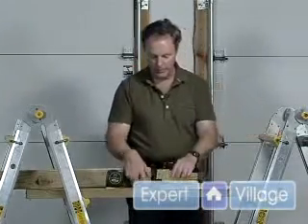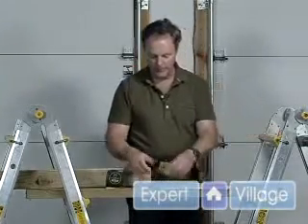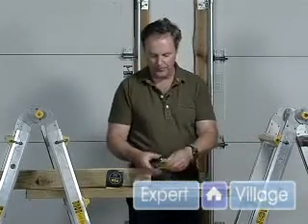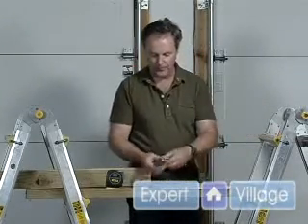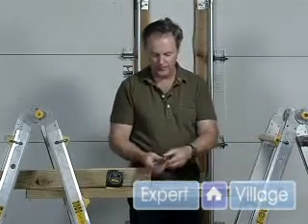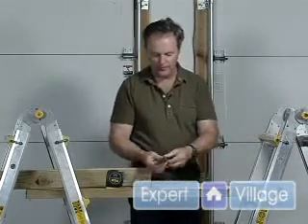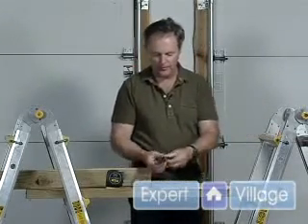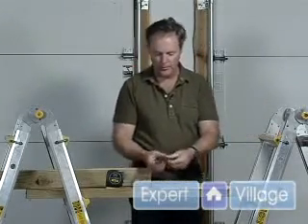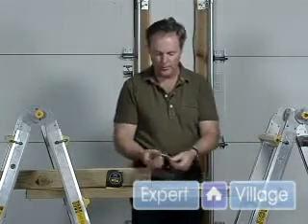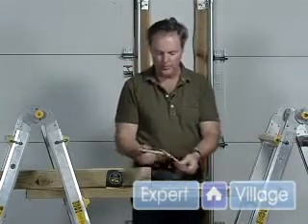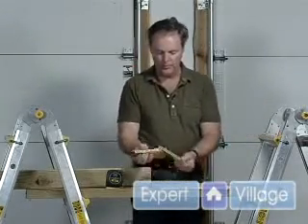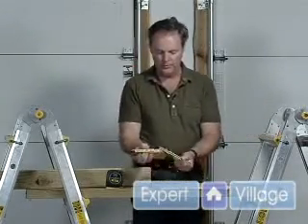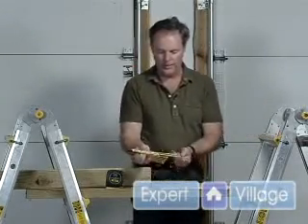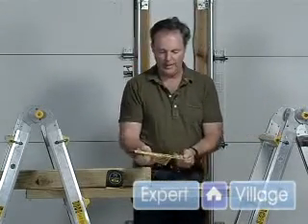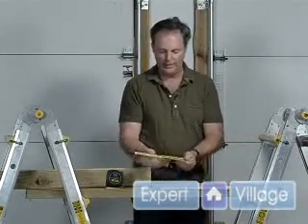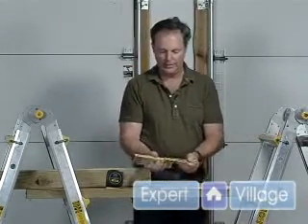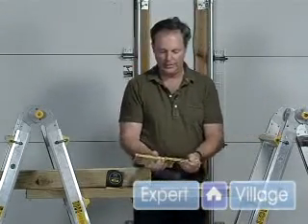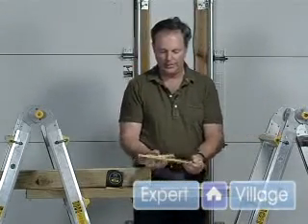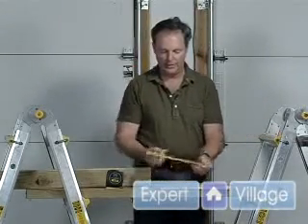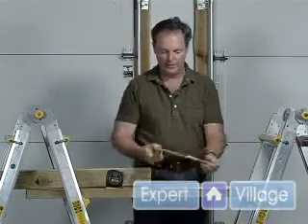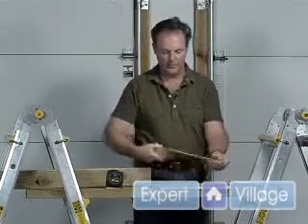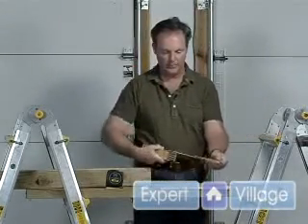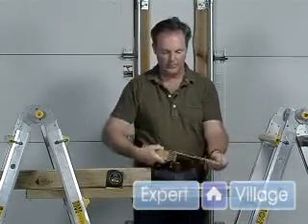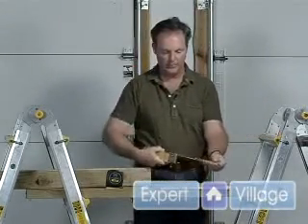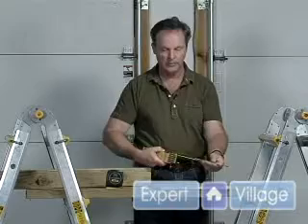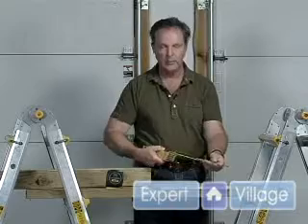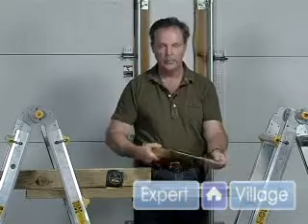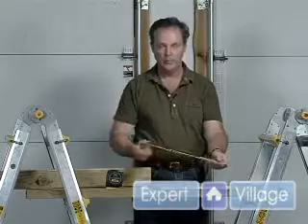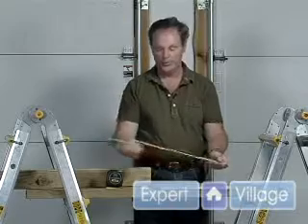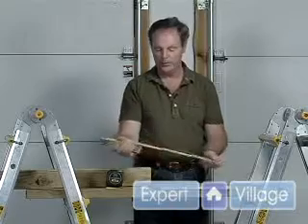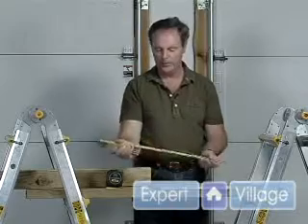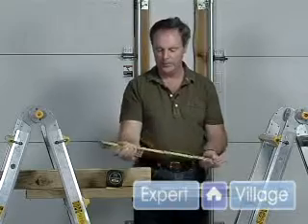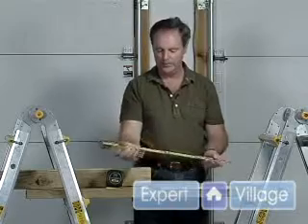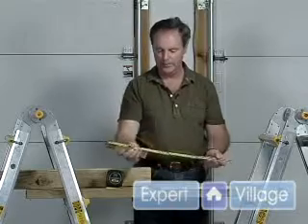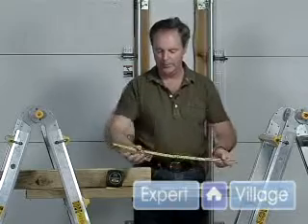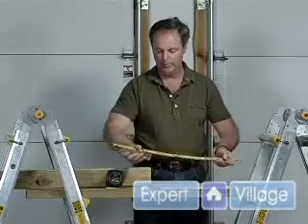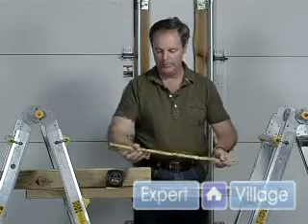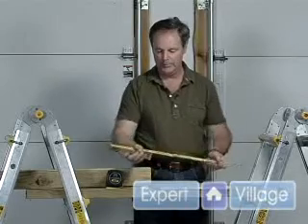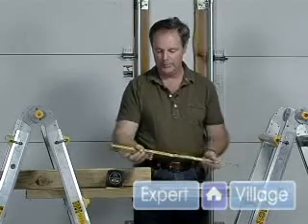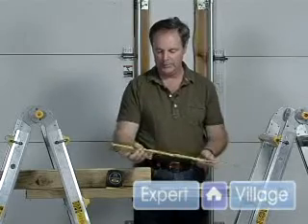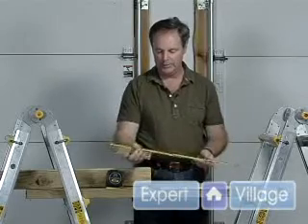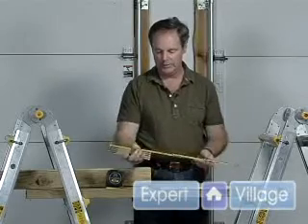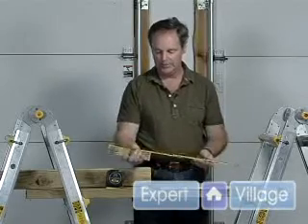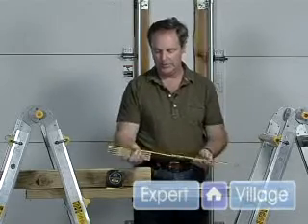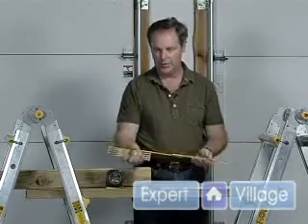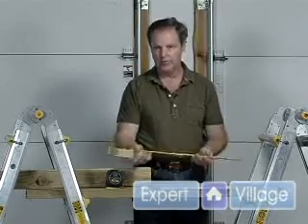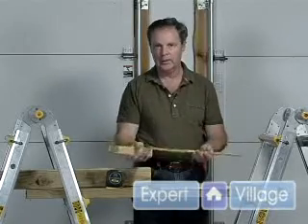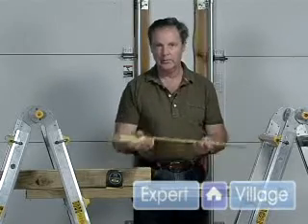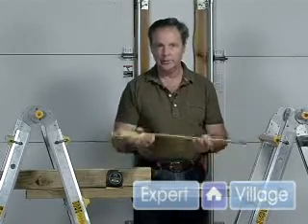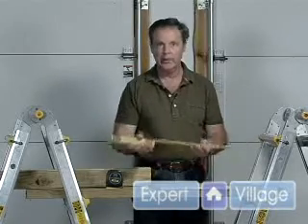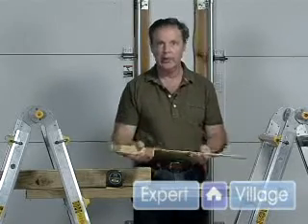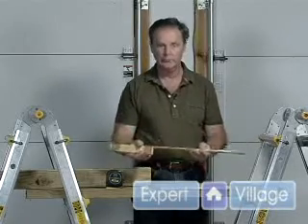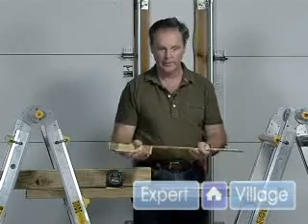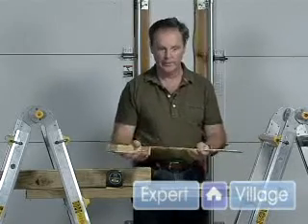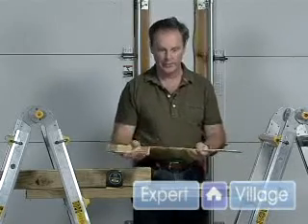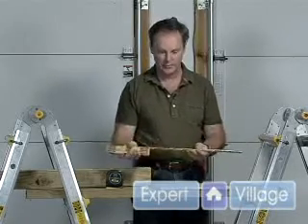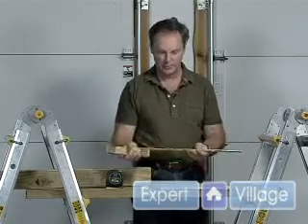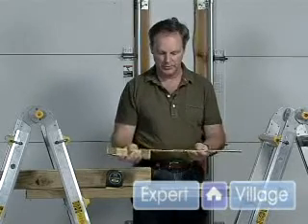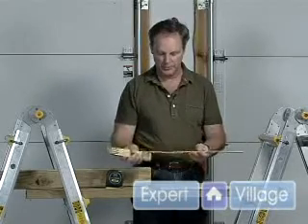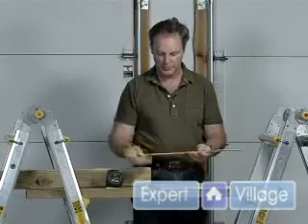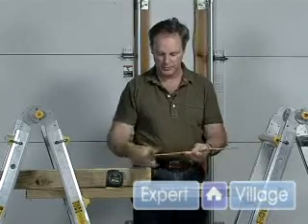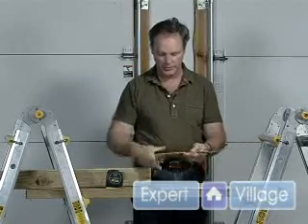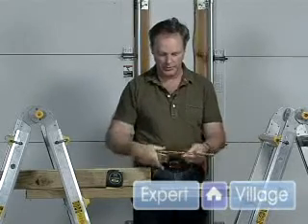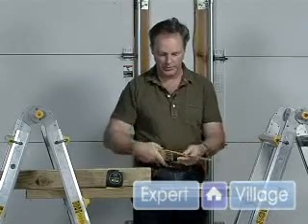The folding ruler — obviously you've got to be very careful when you fold it out. You don't bend it this way or you could break it. Don't let your kids play with this one.